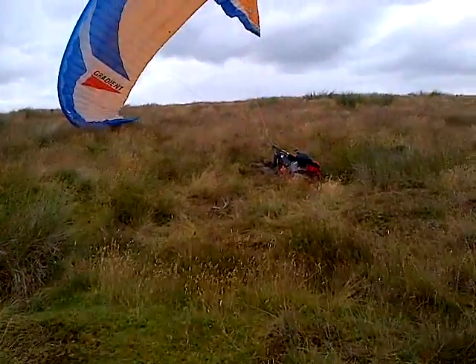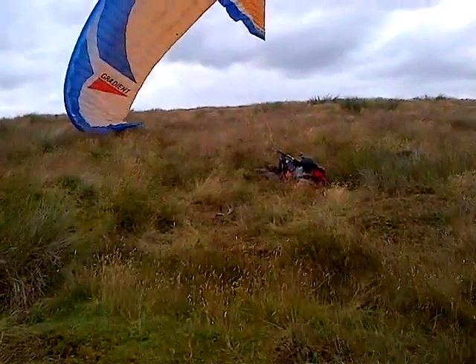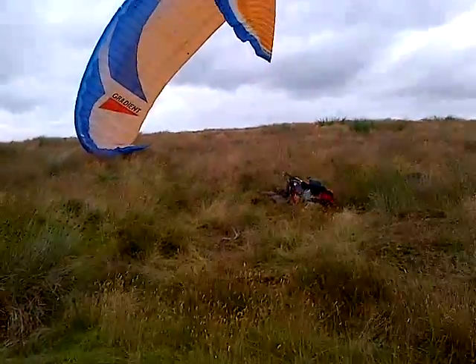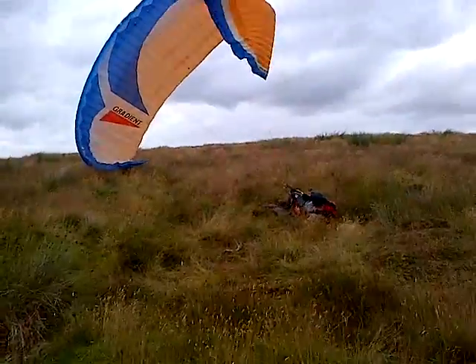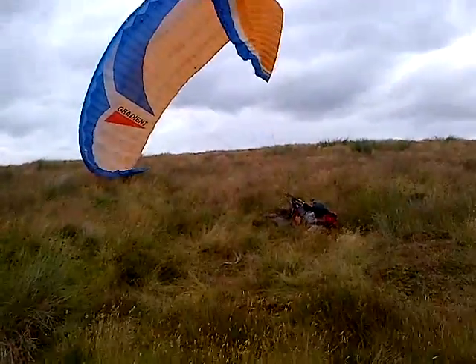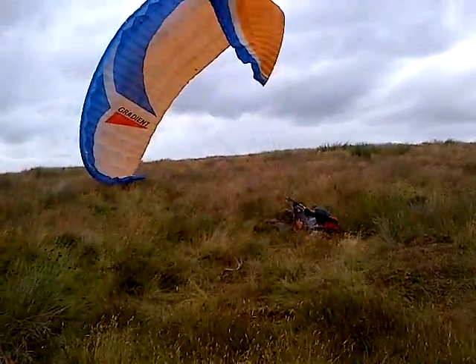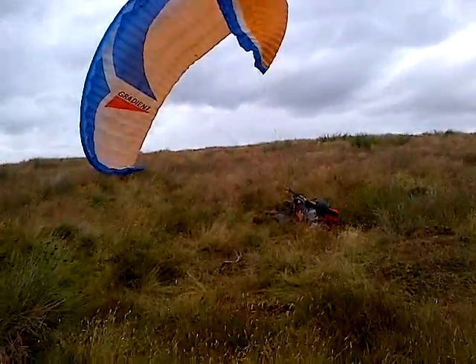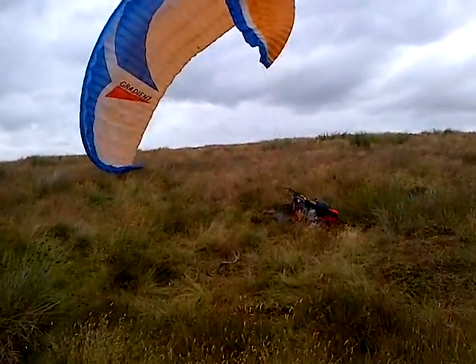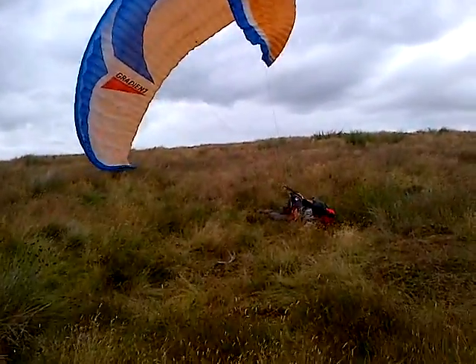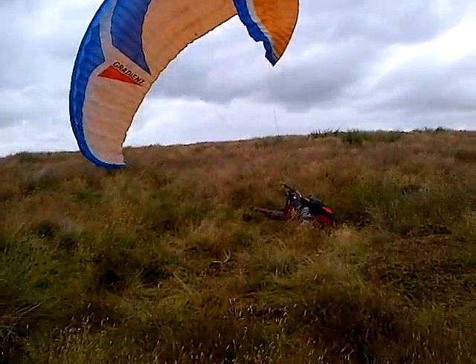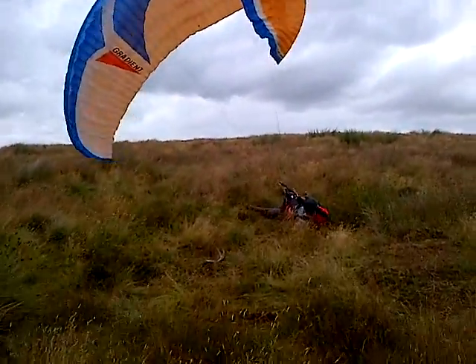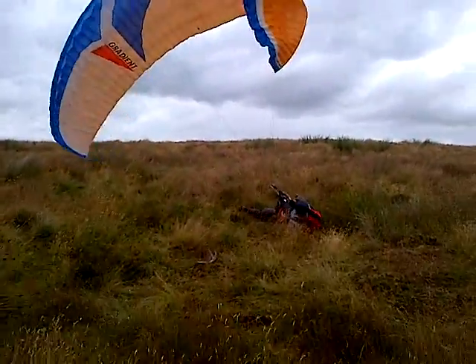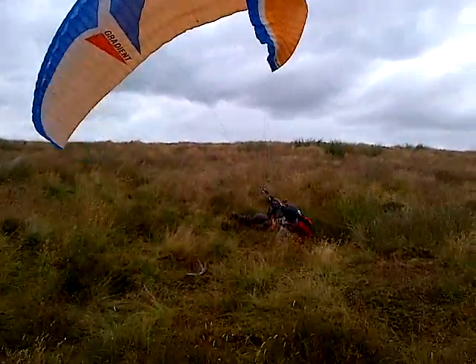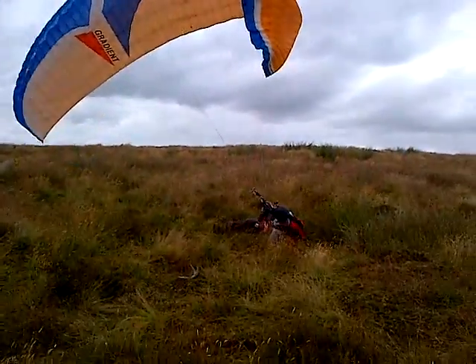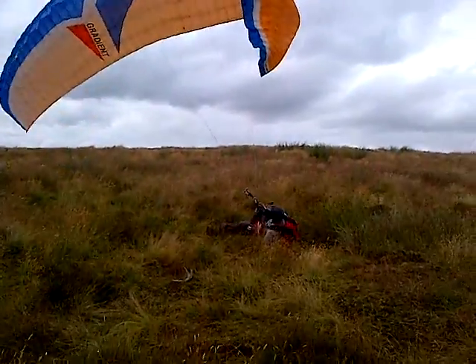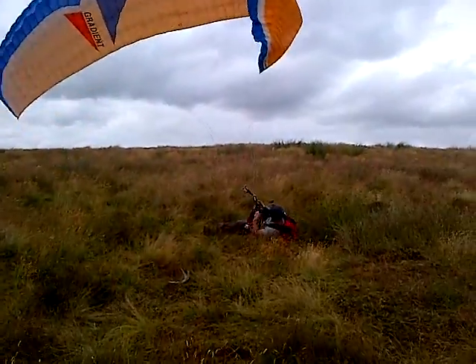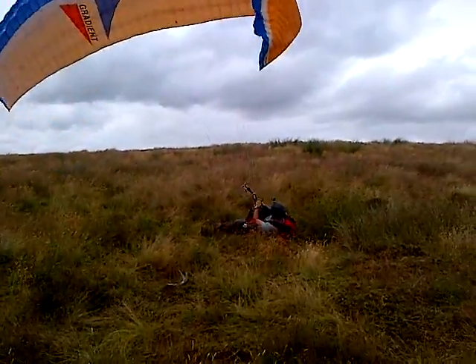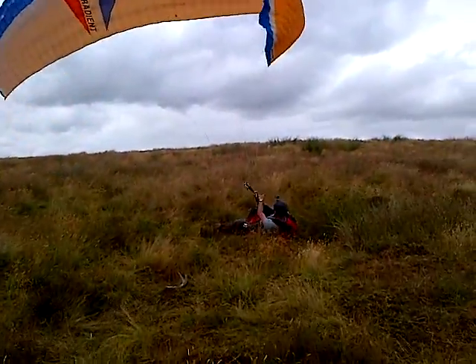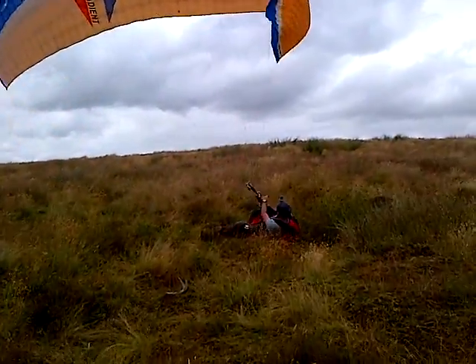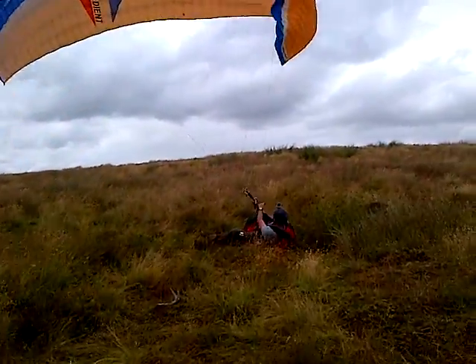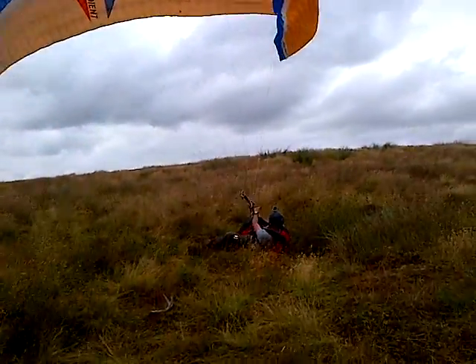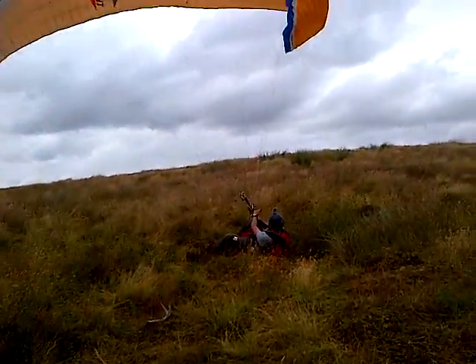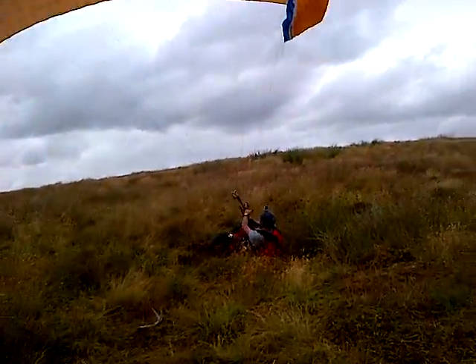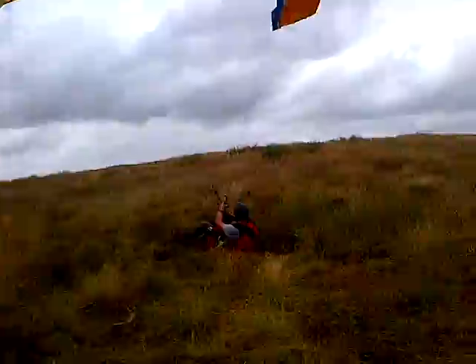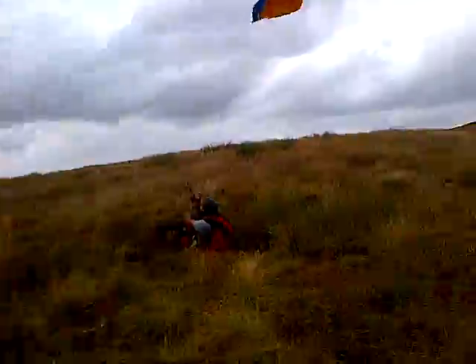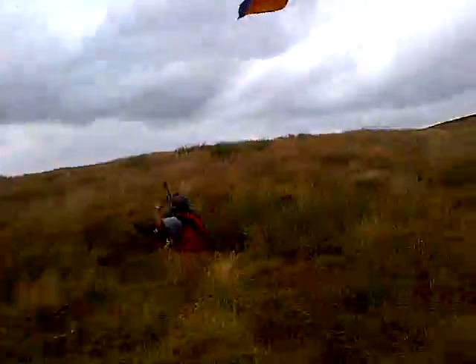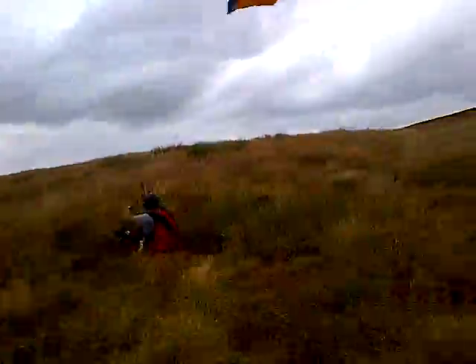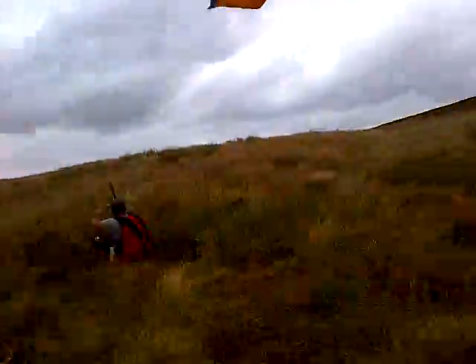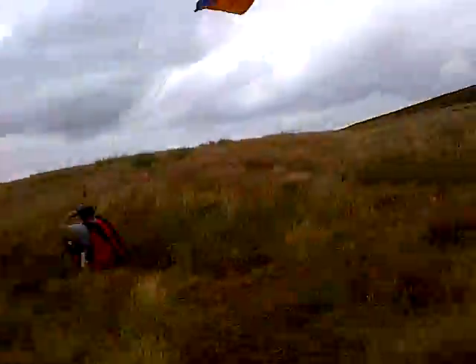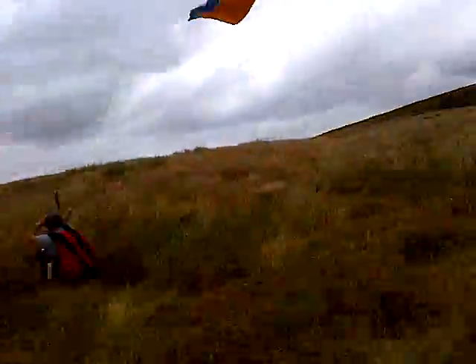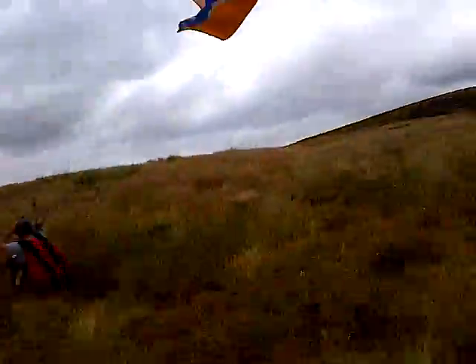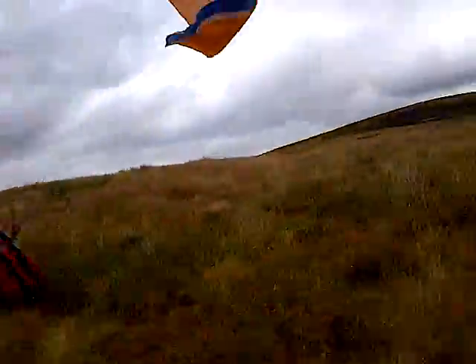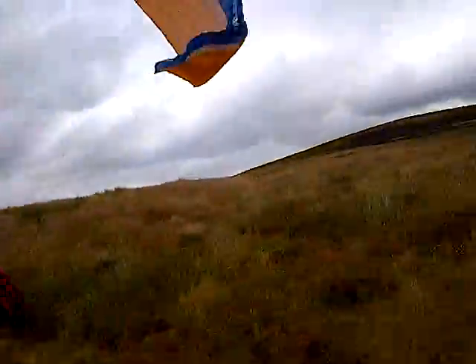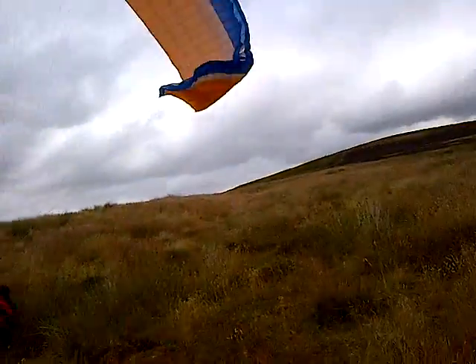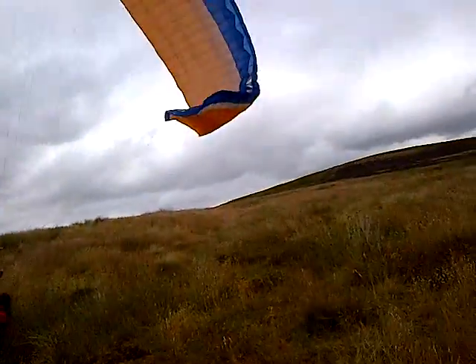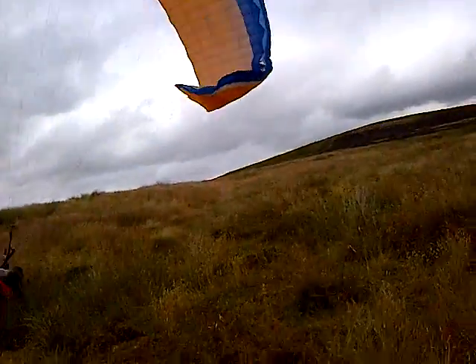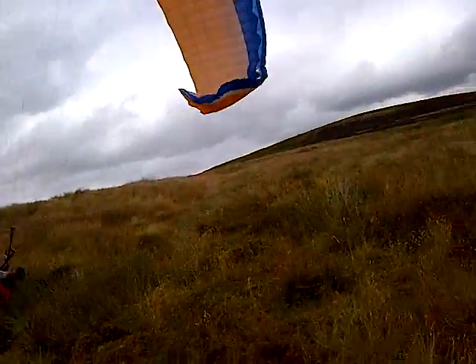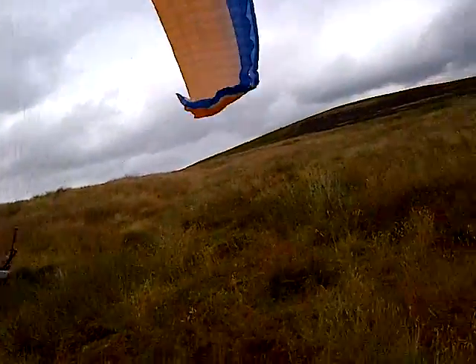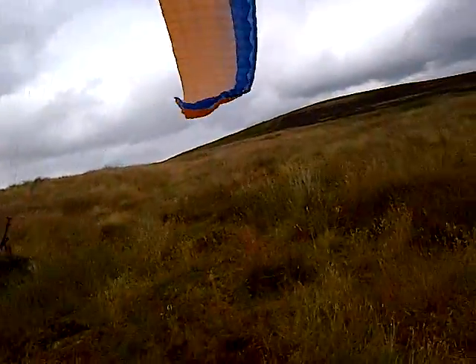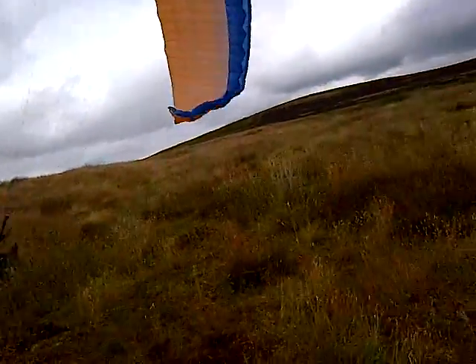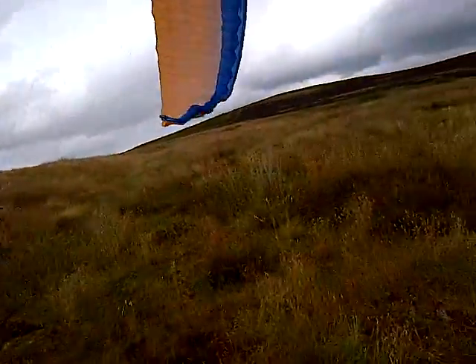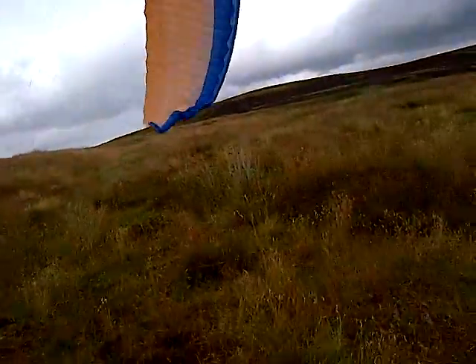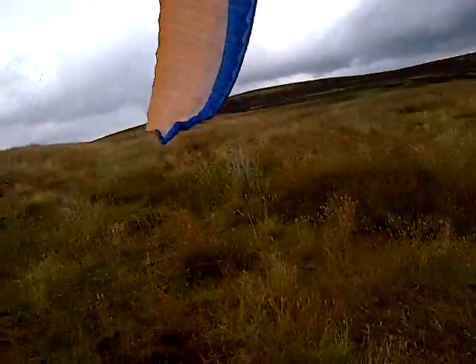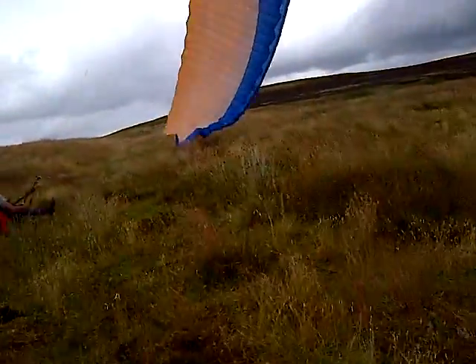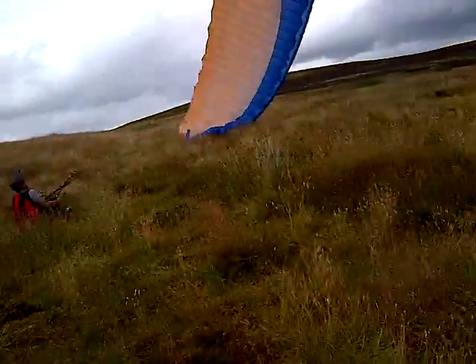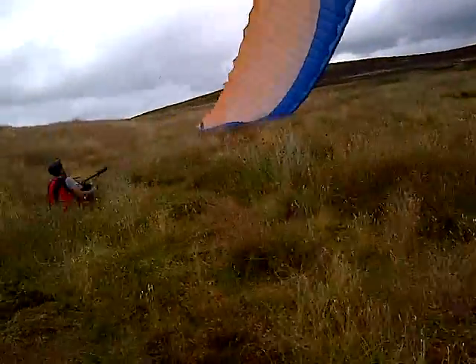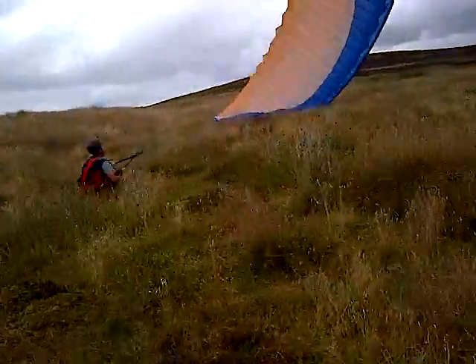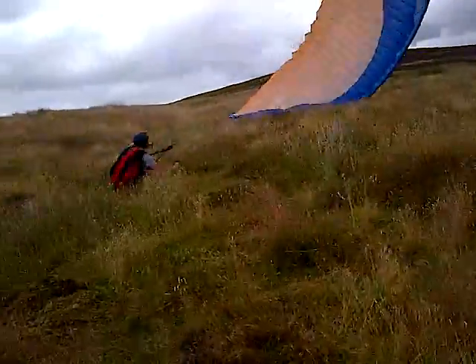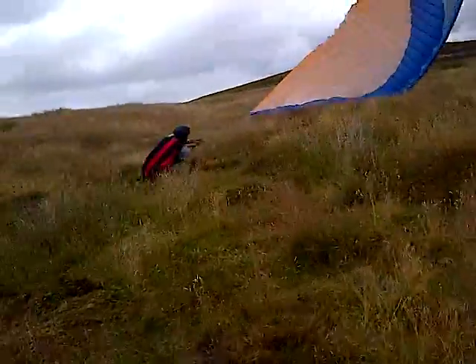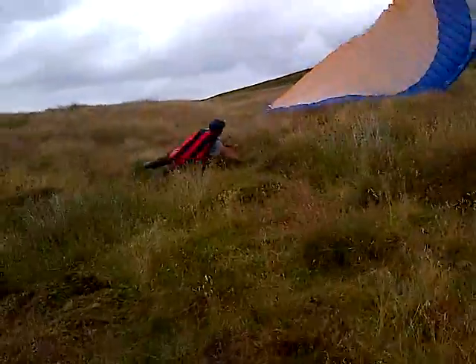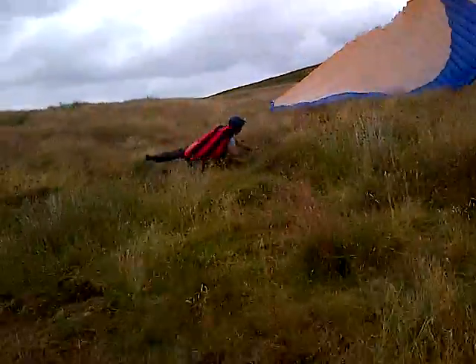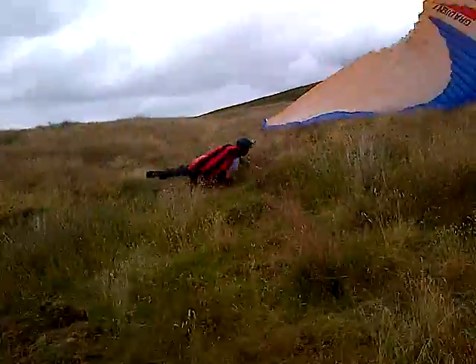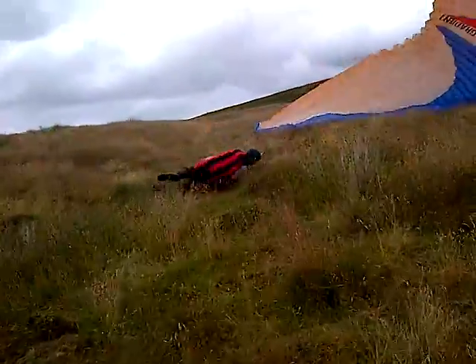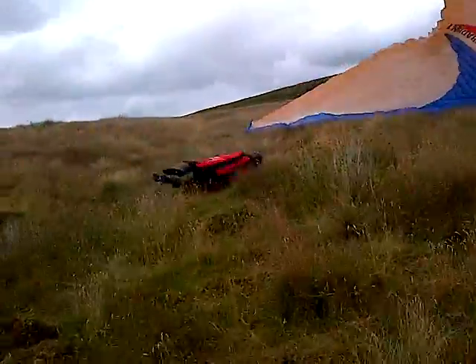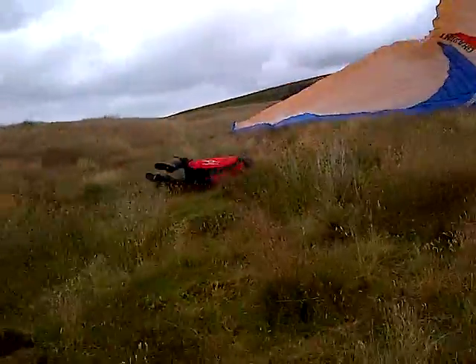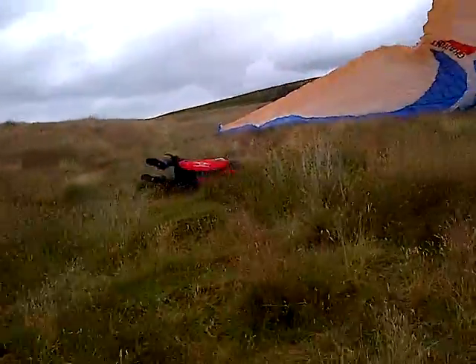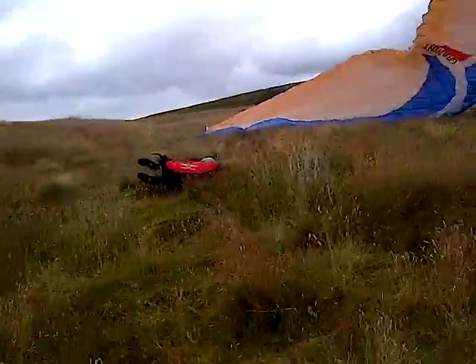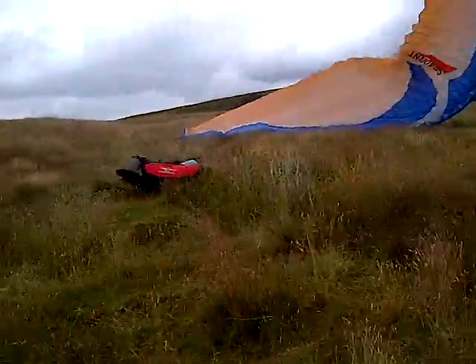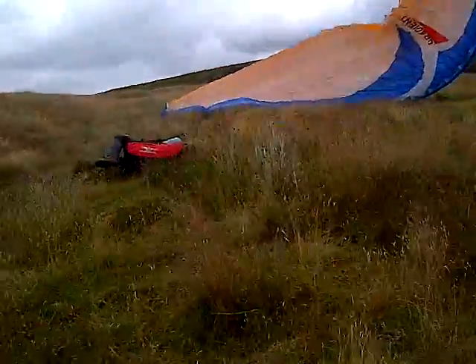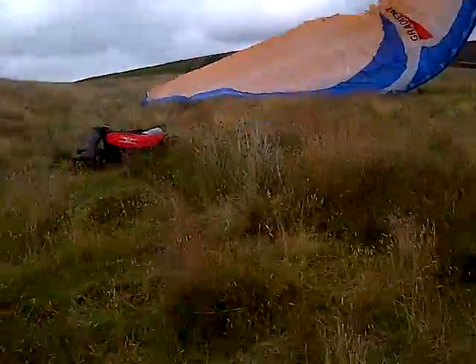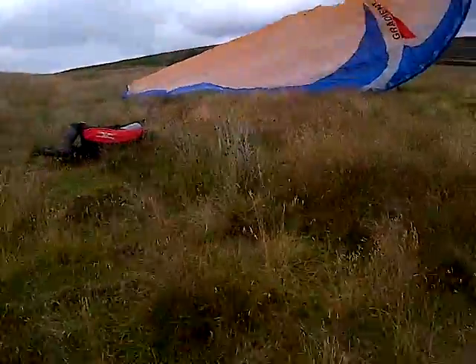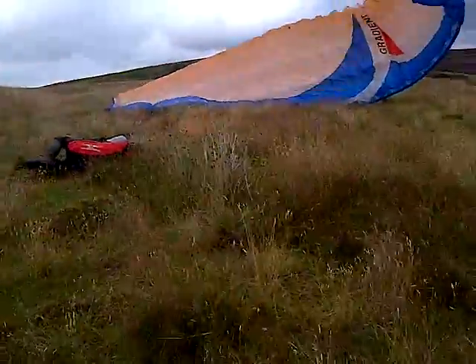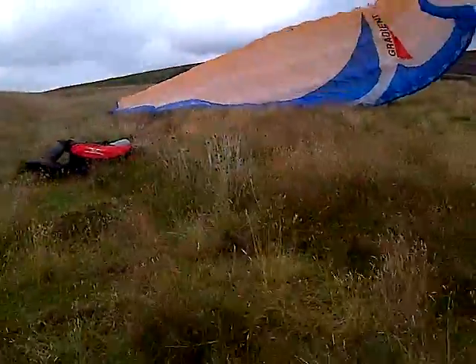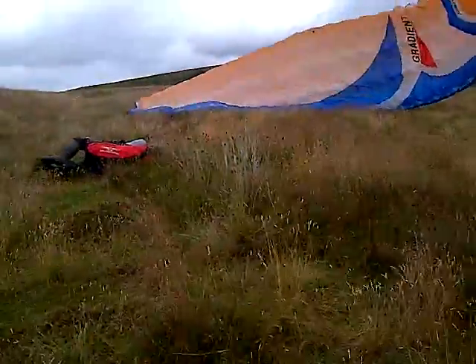Wait, let it fly, let it fly. Tiny bit of right brake, not too much — right only, right only.